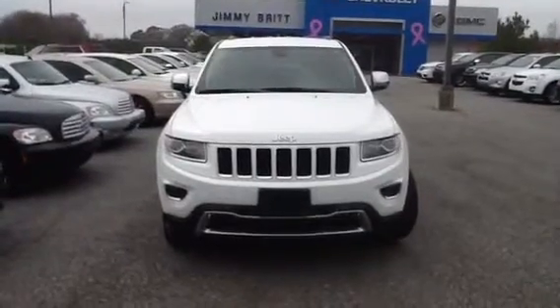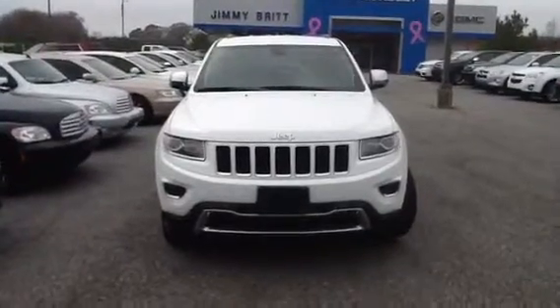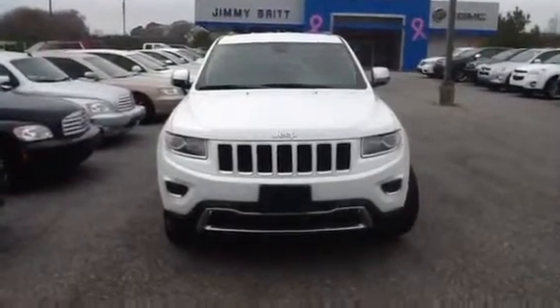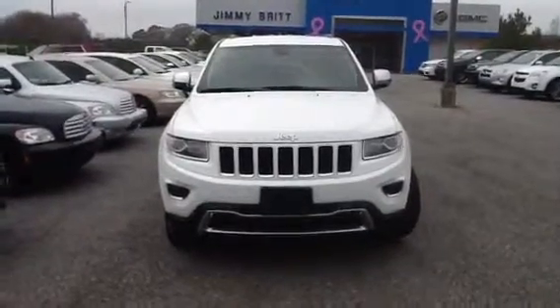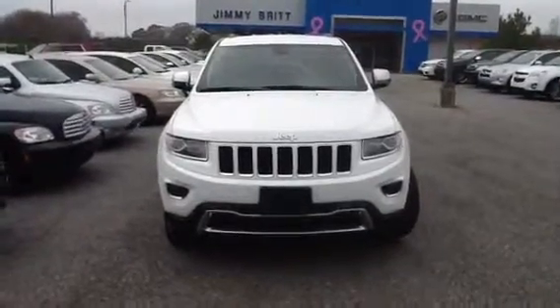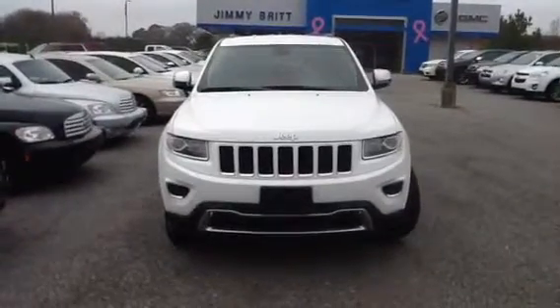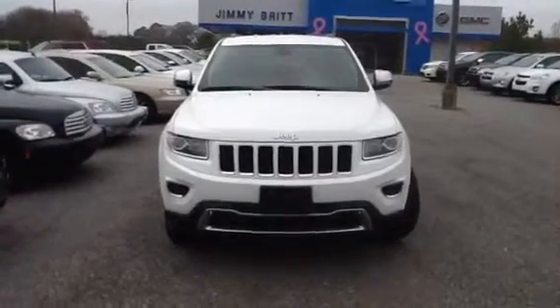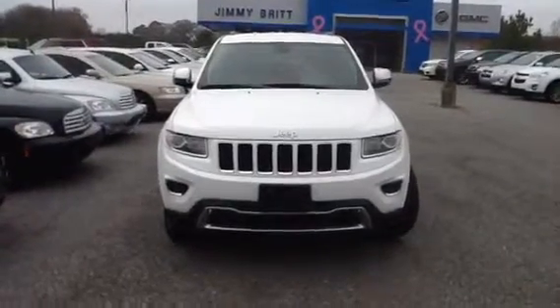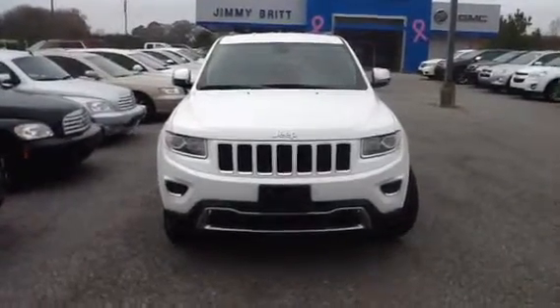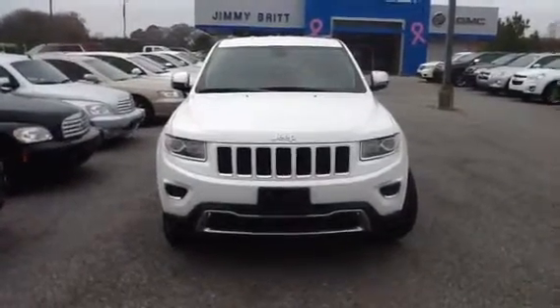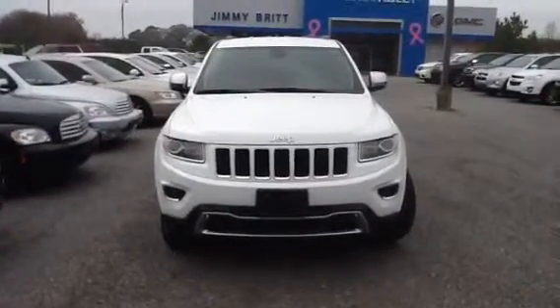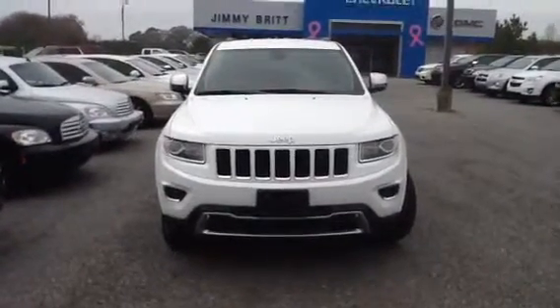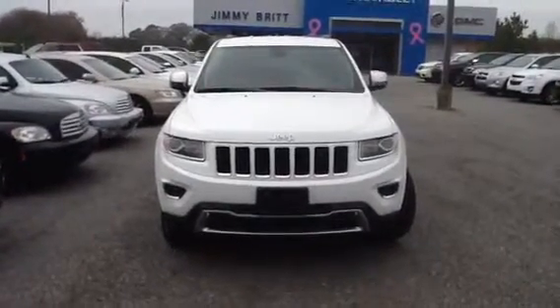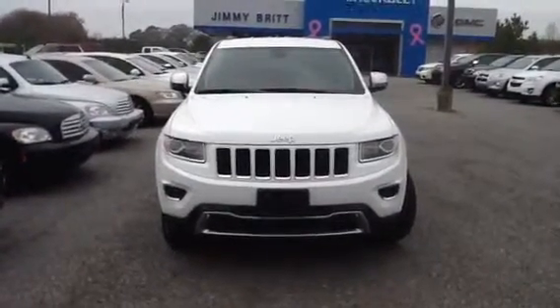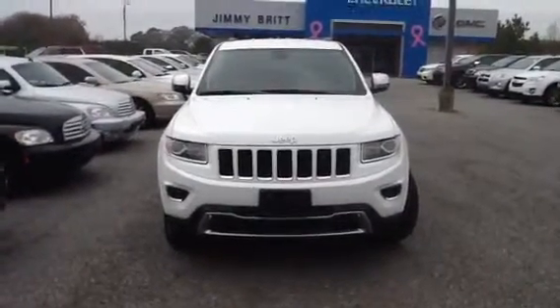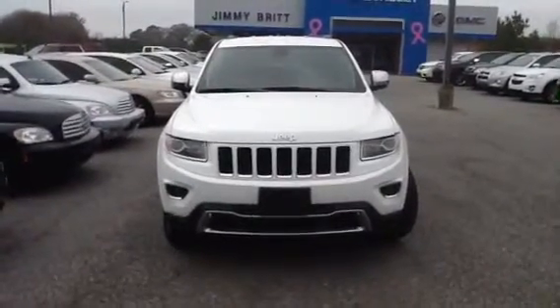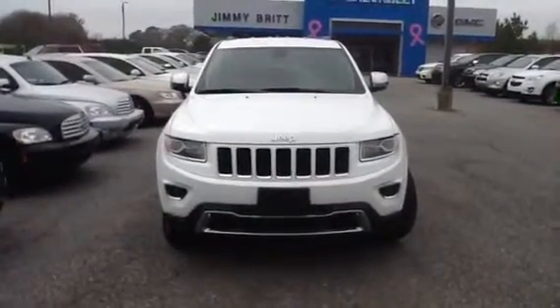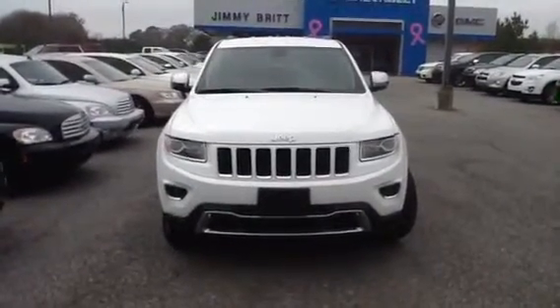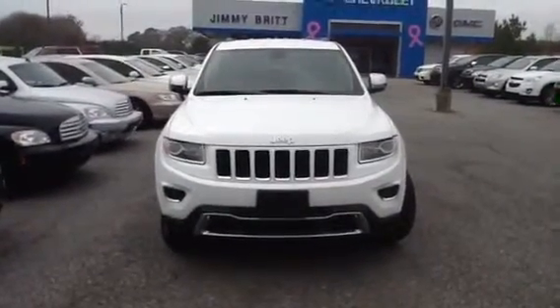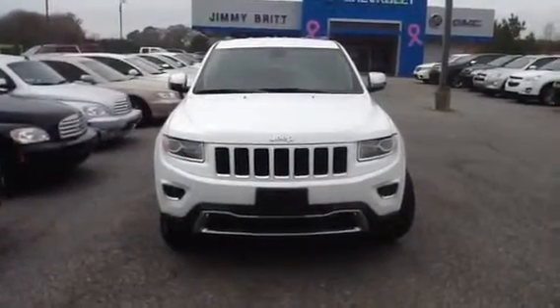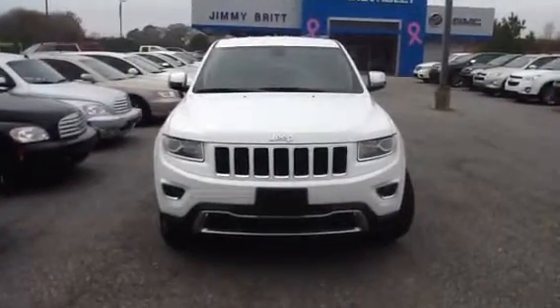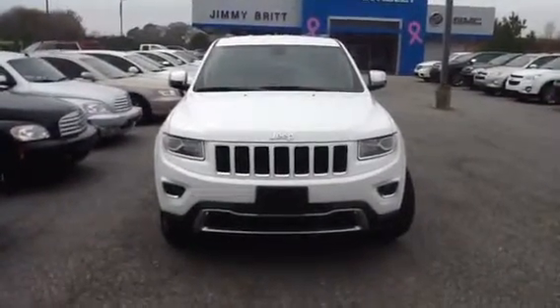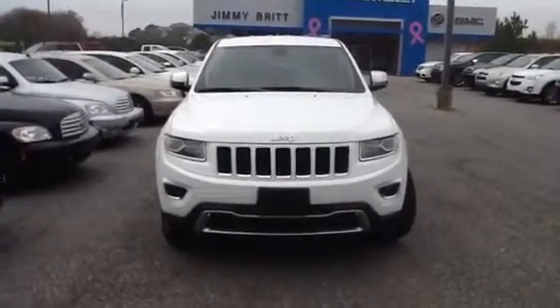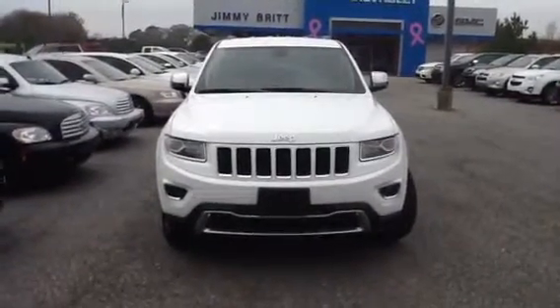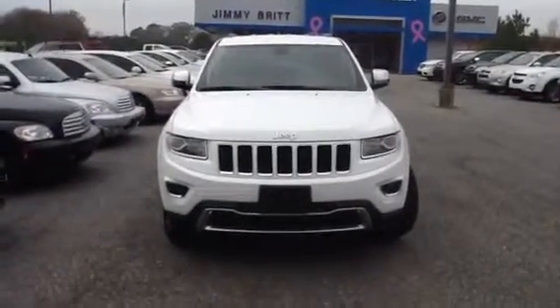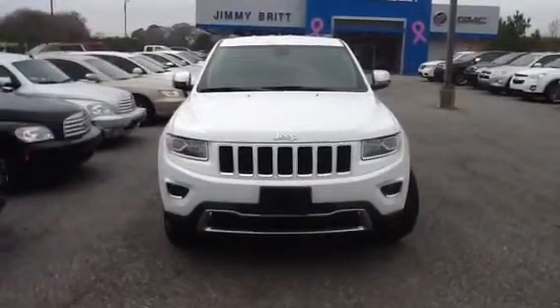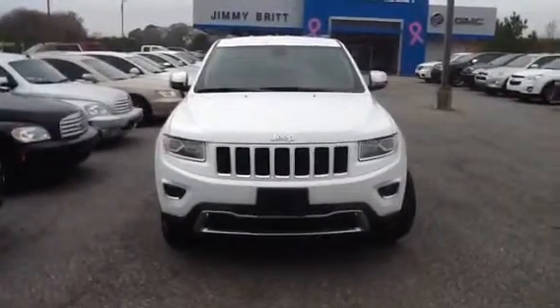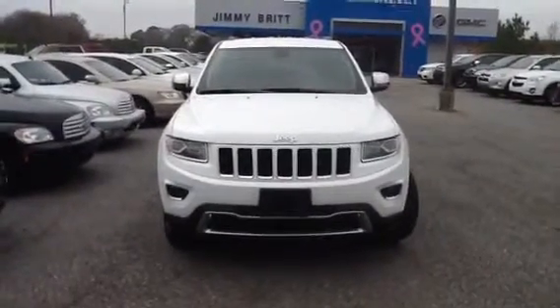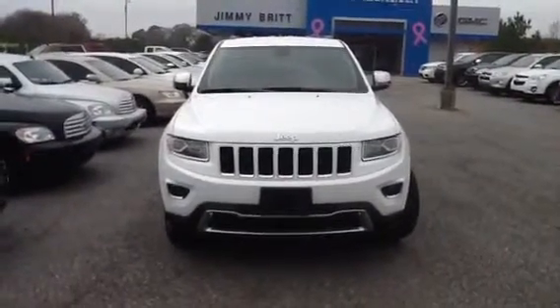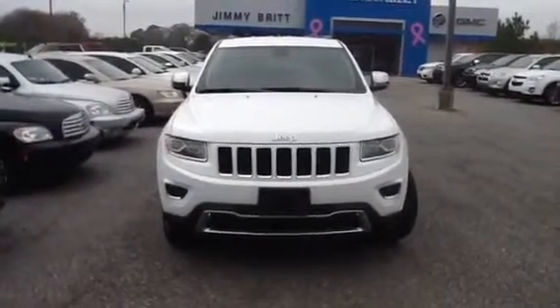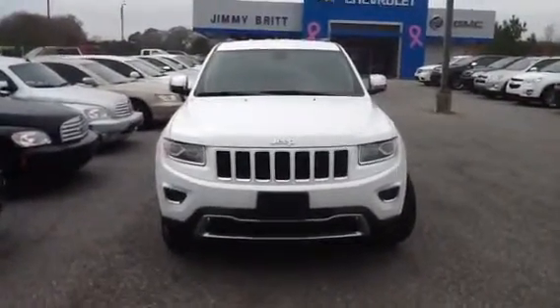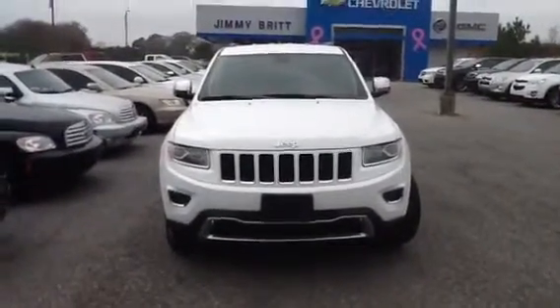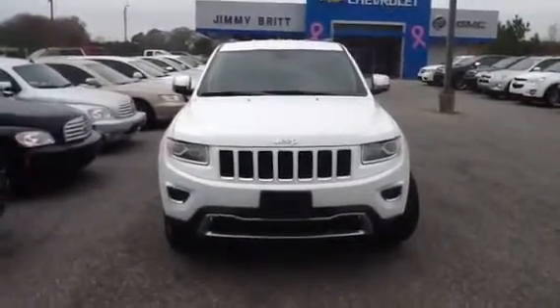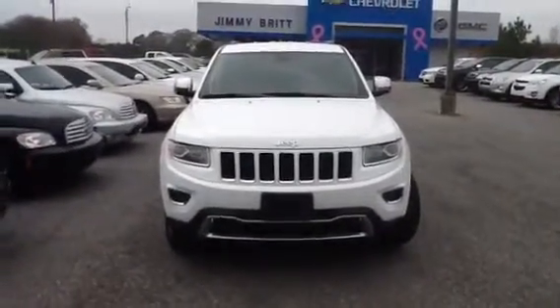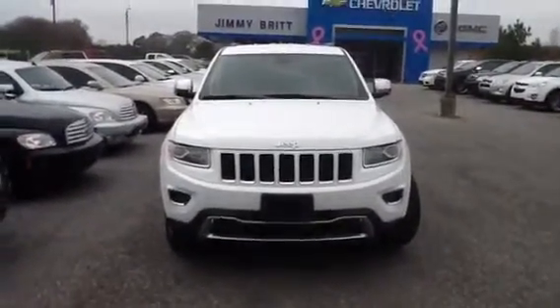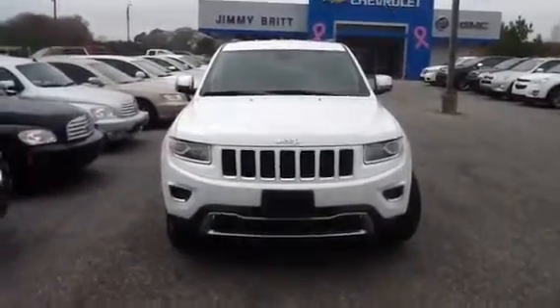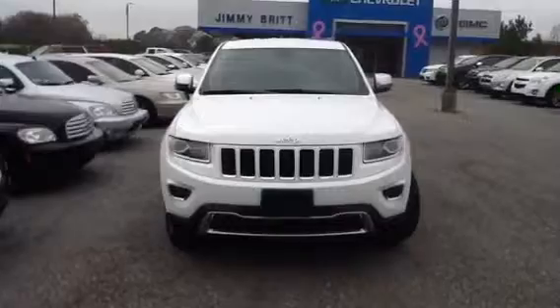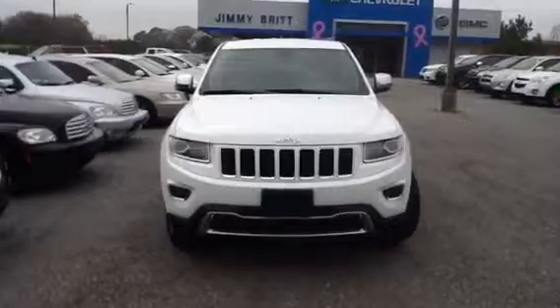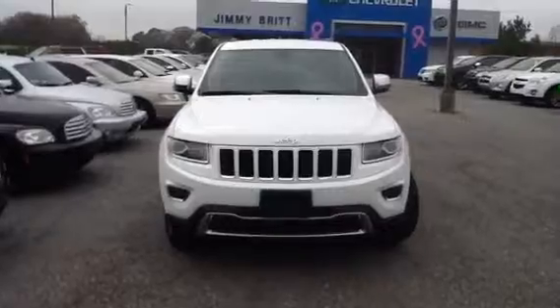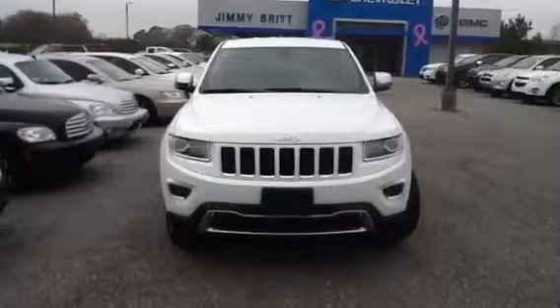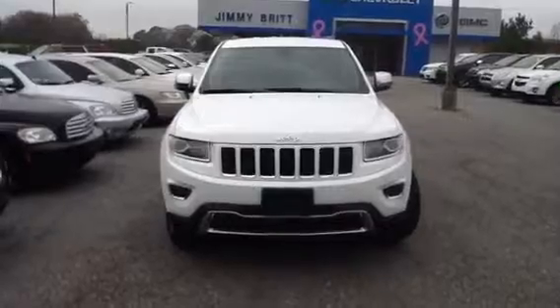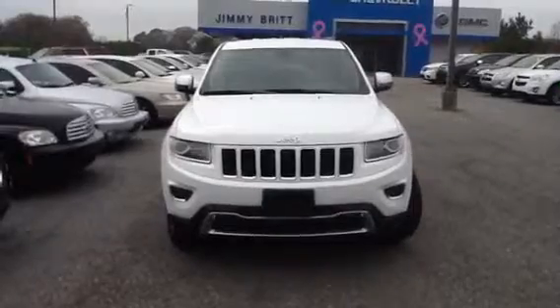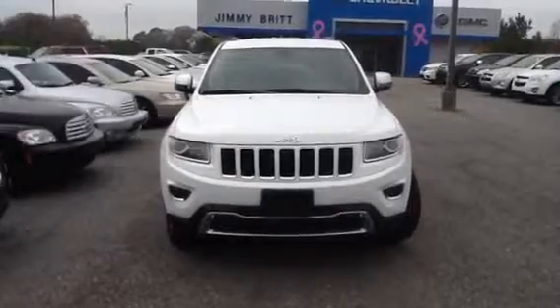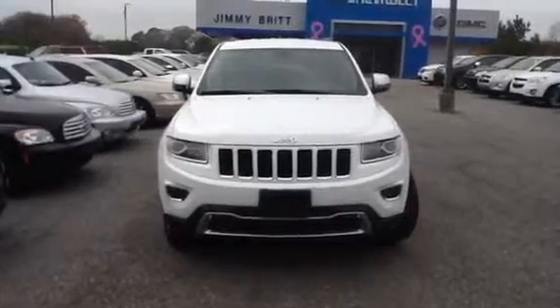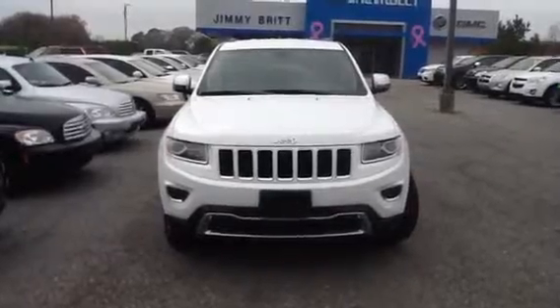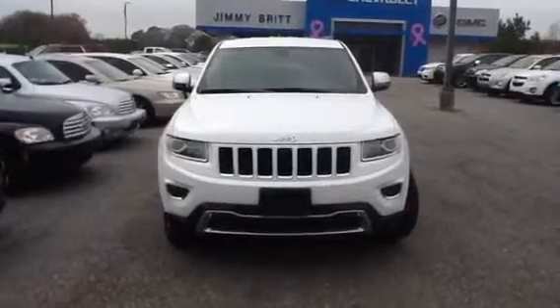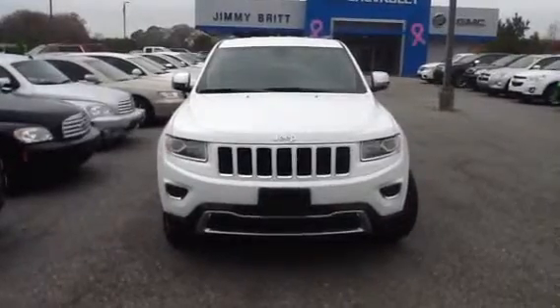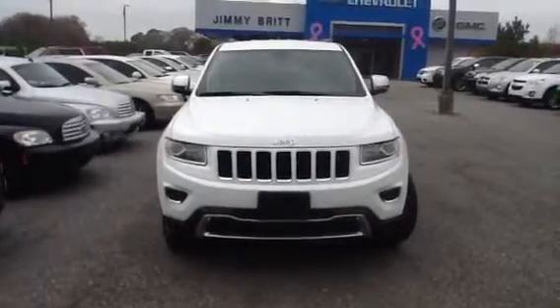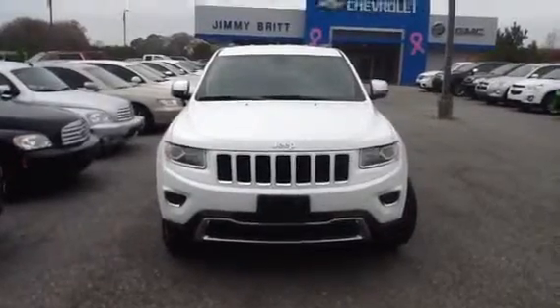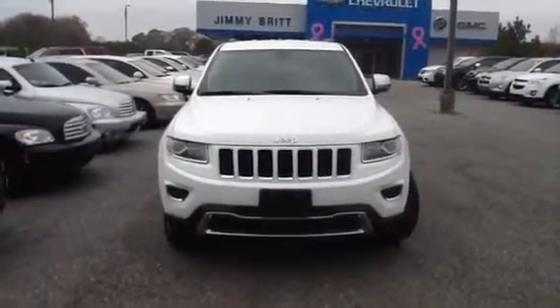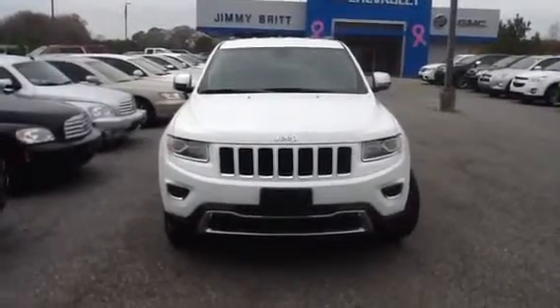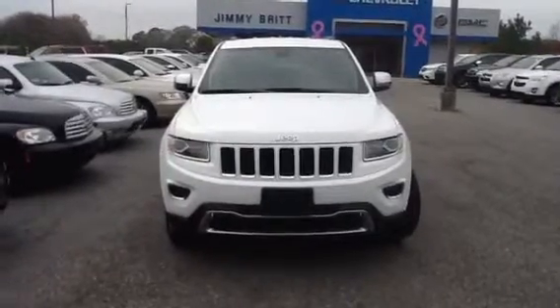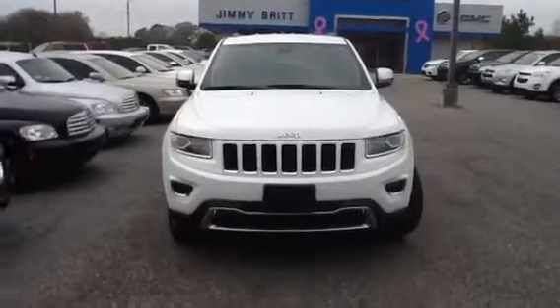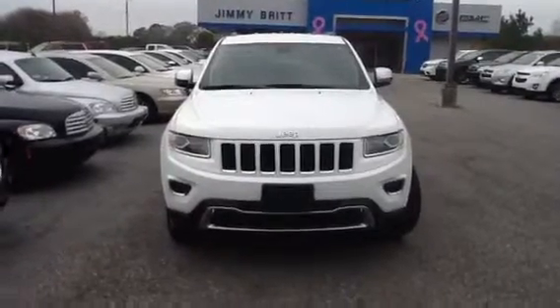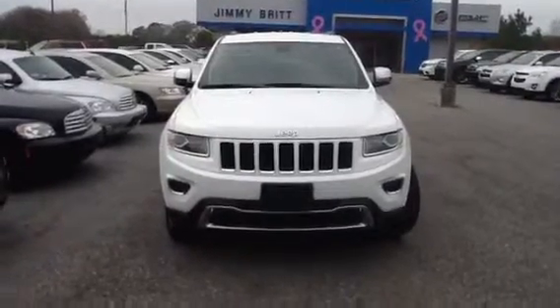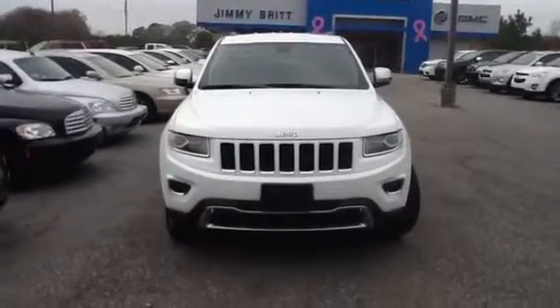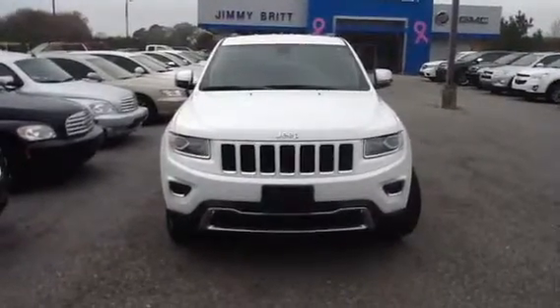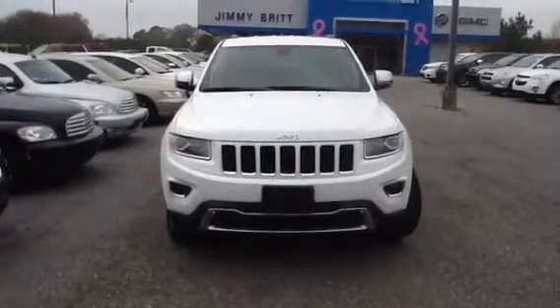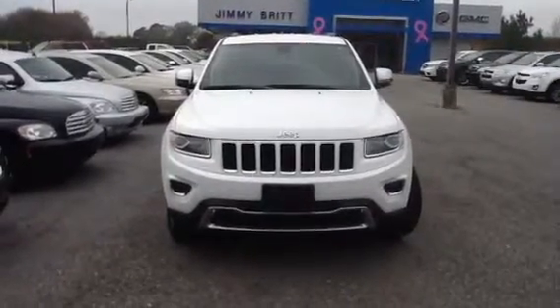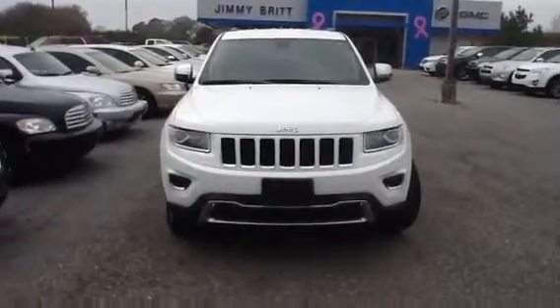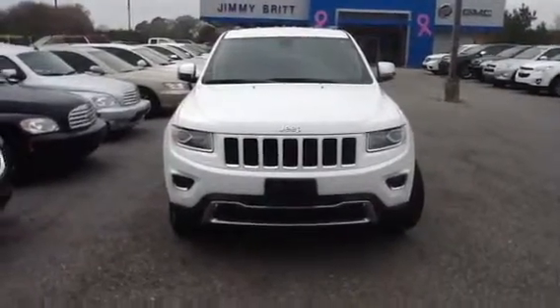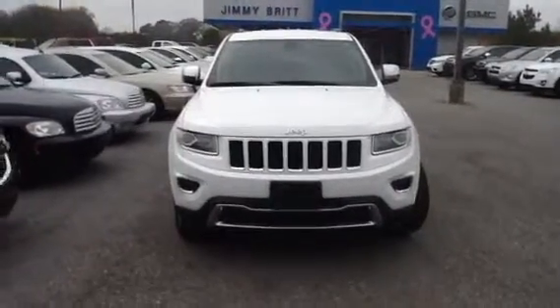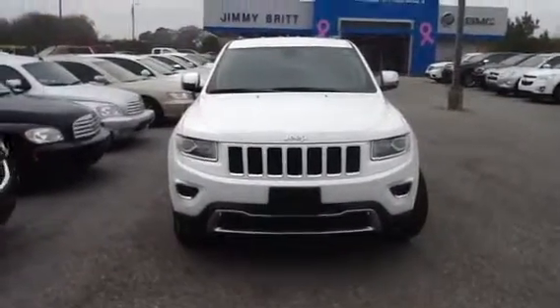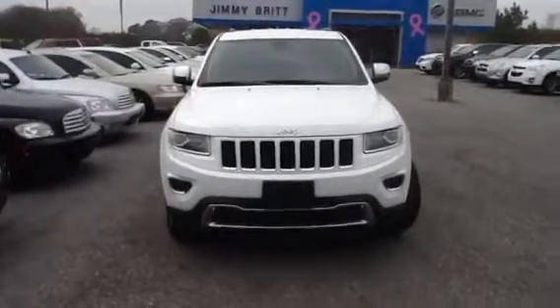Hey, this is Josh Stroud from Jimmy Britt Chevrolet here in Greensboro, Georgia. This is our 2014 Jeep Cherokee. It's a limited.